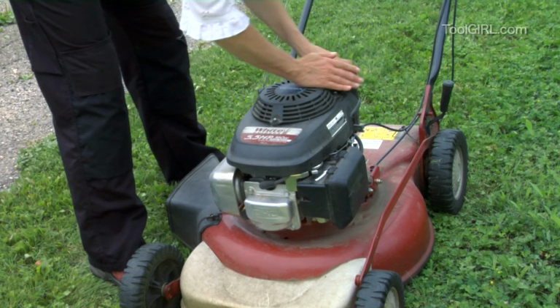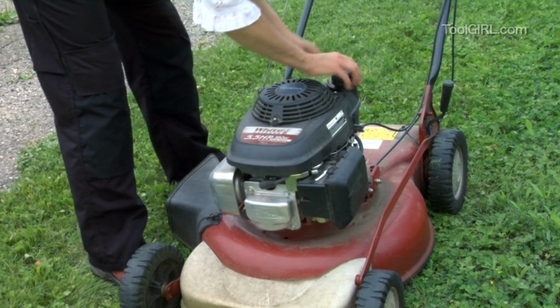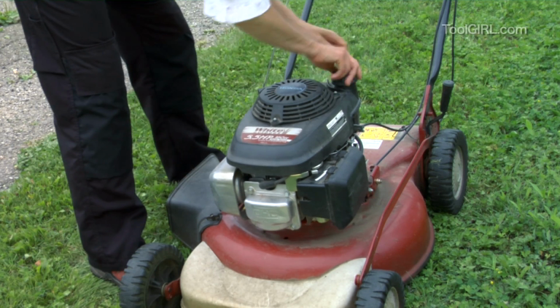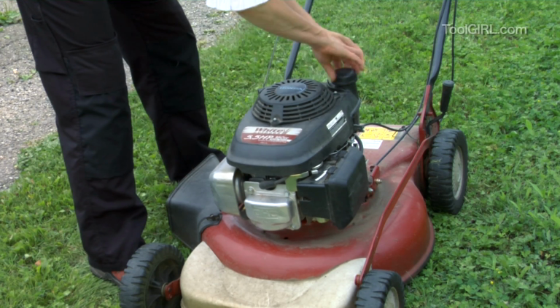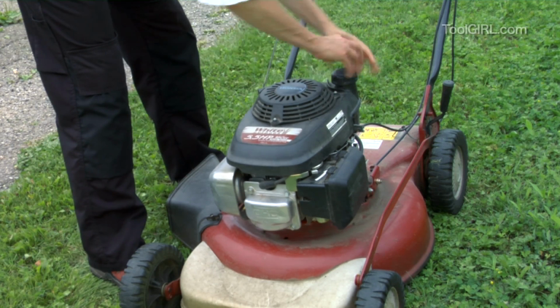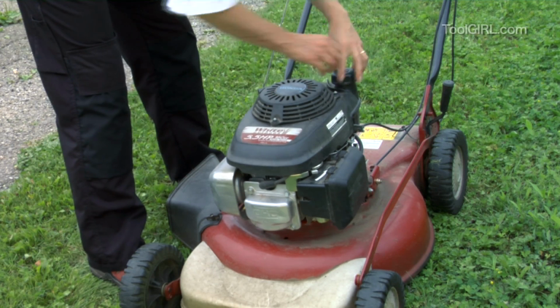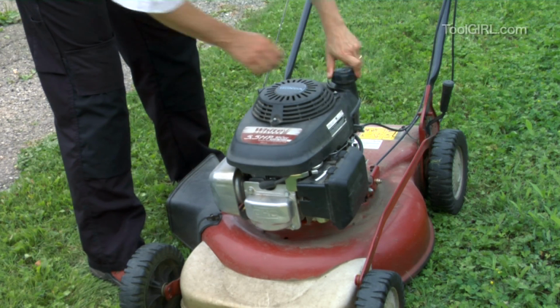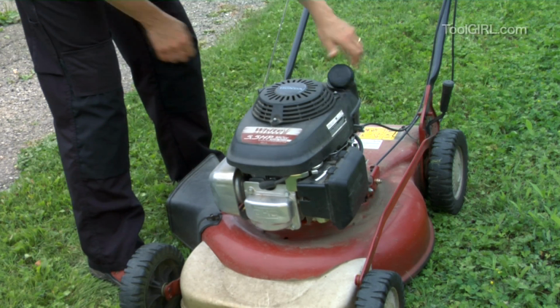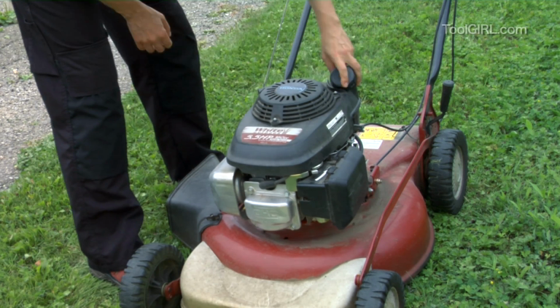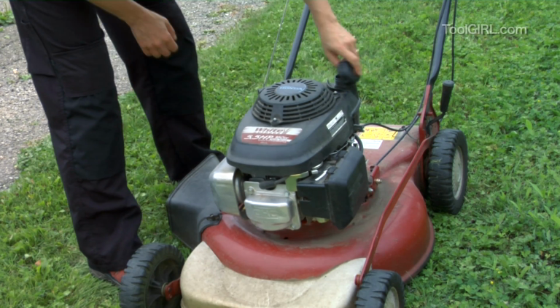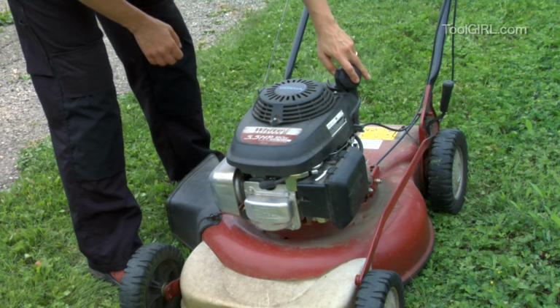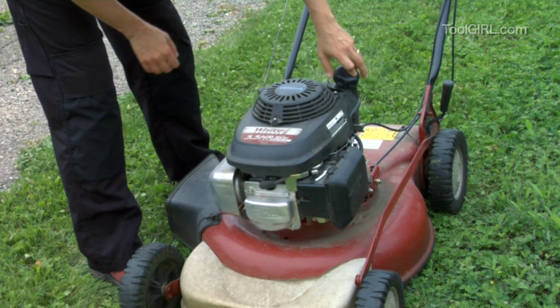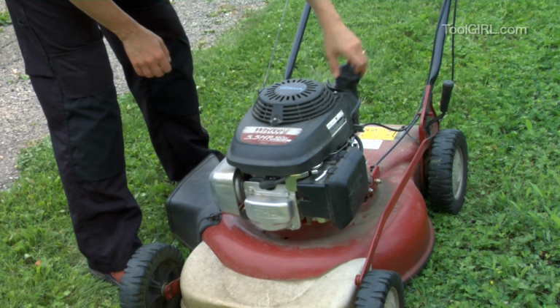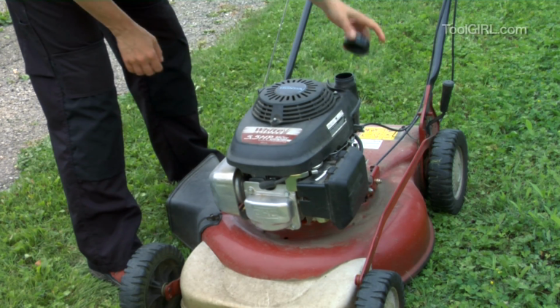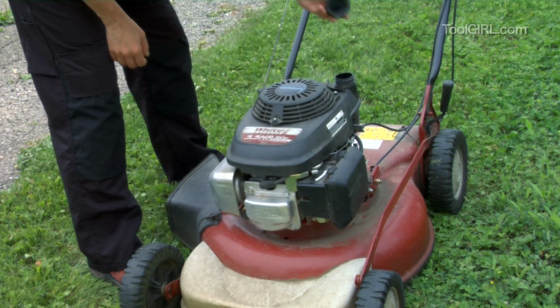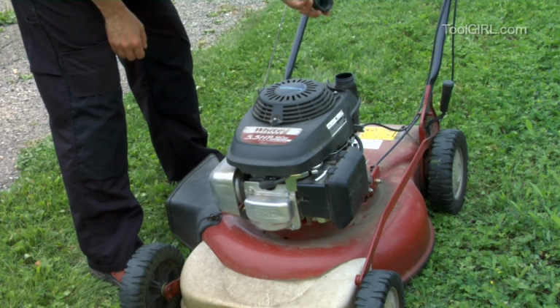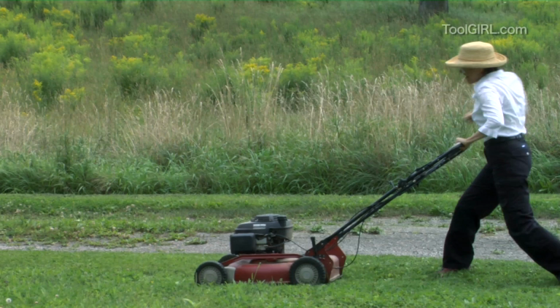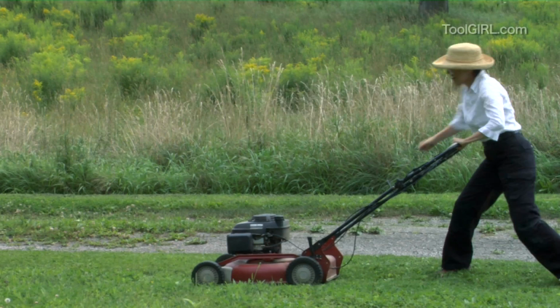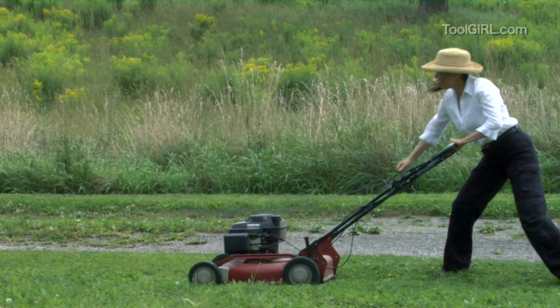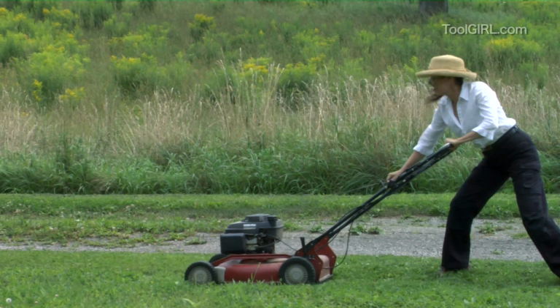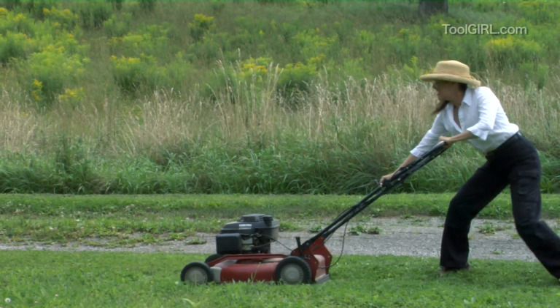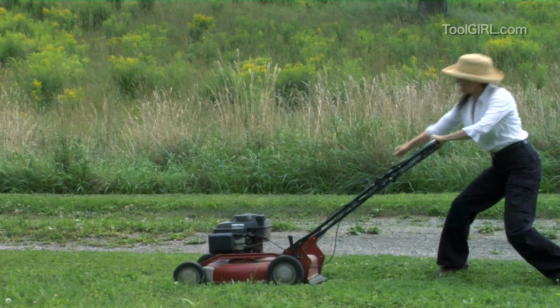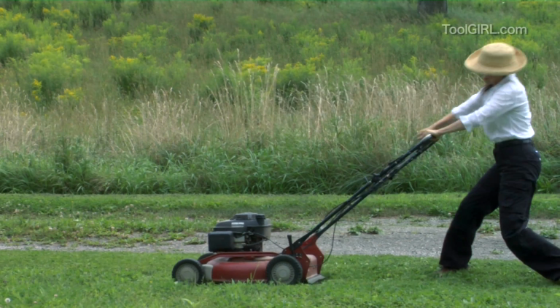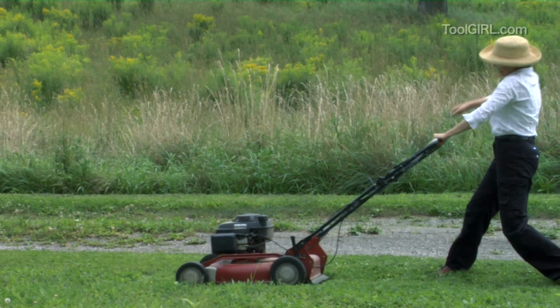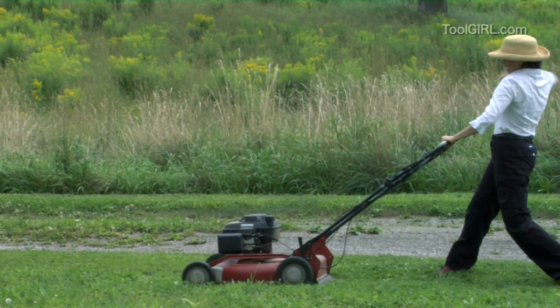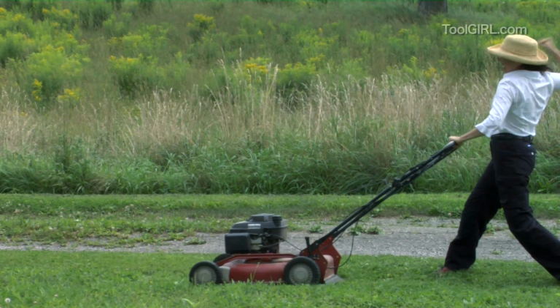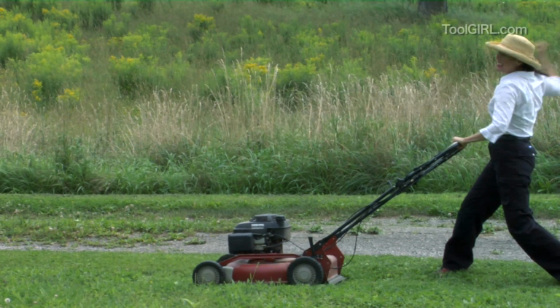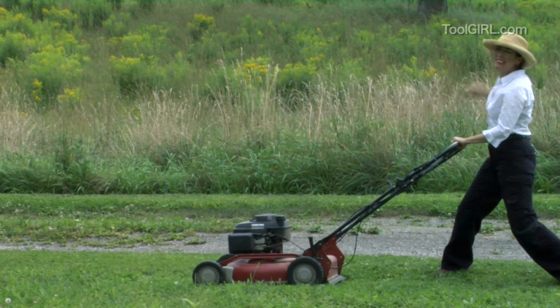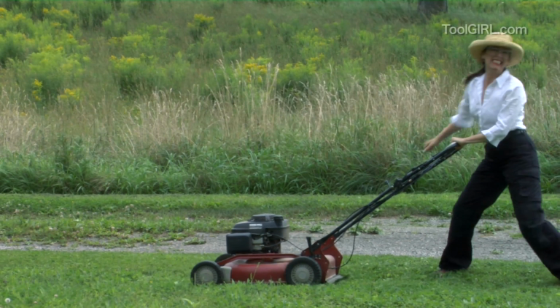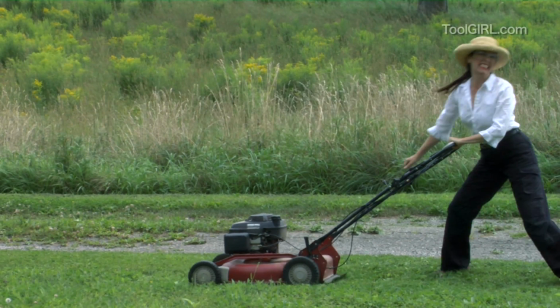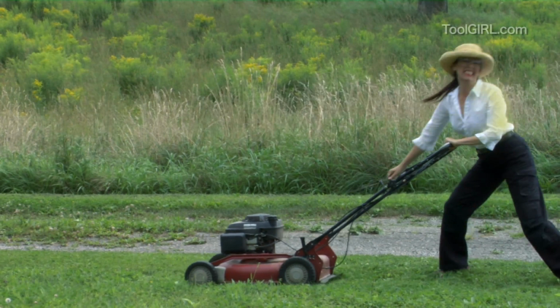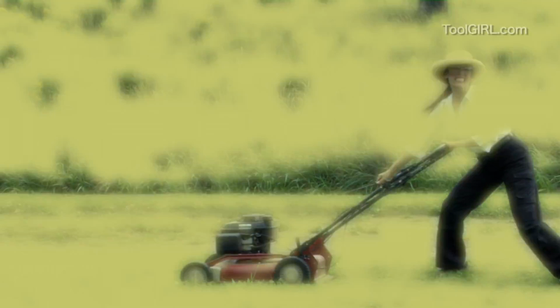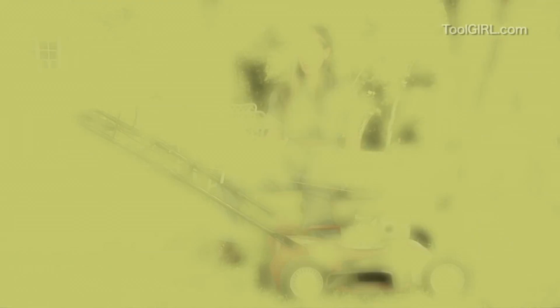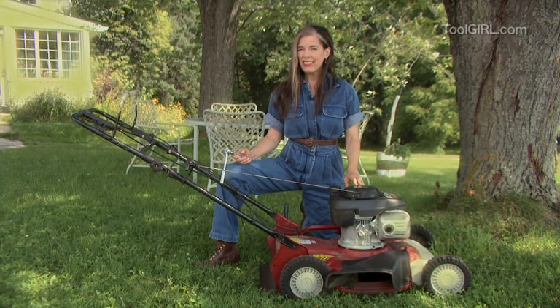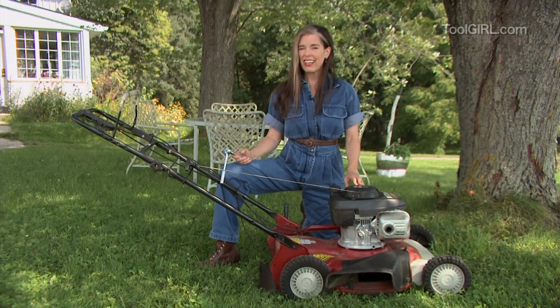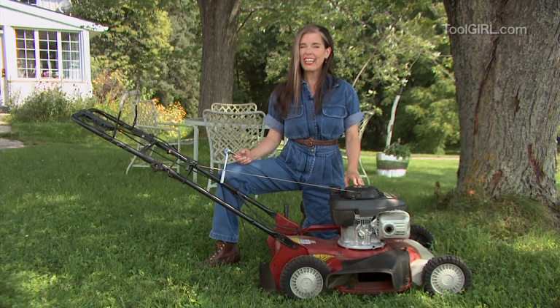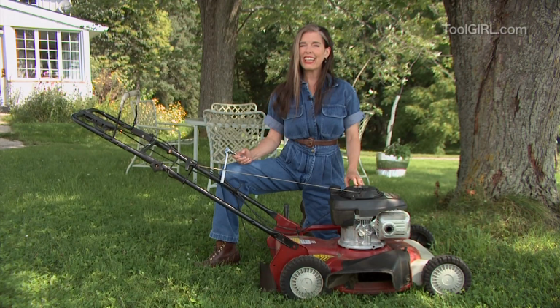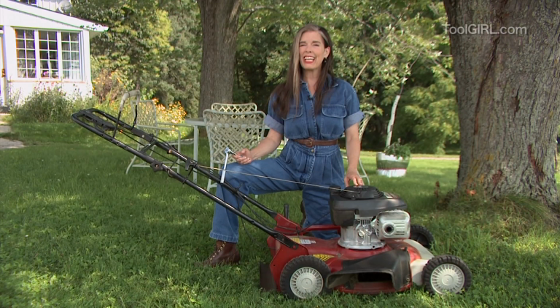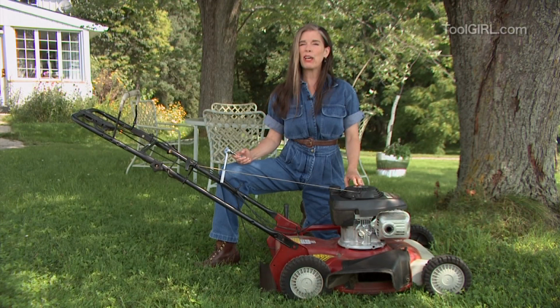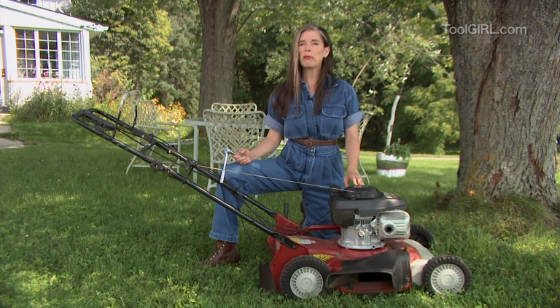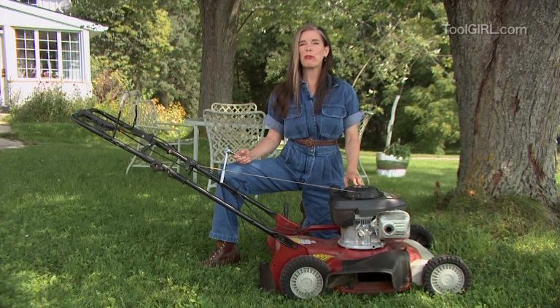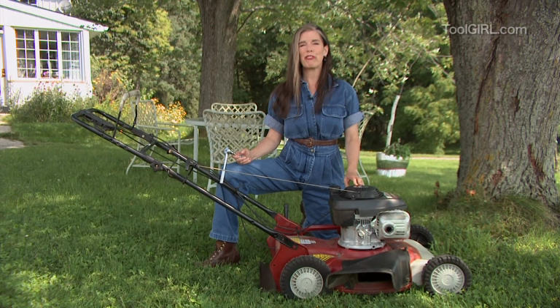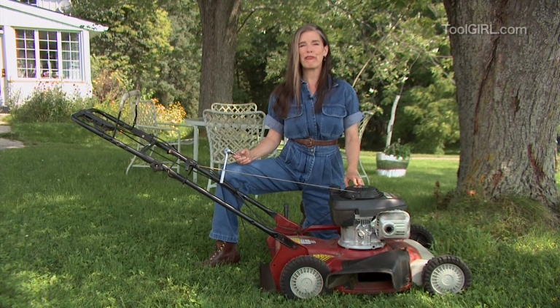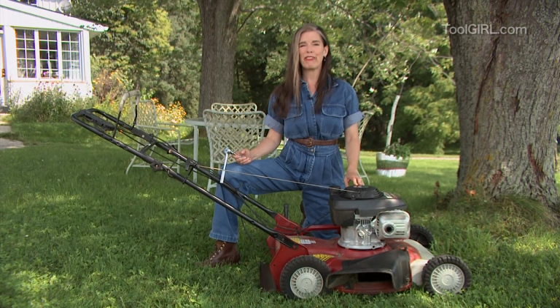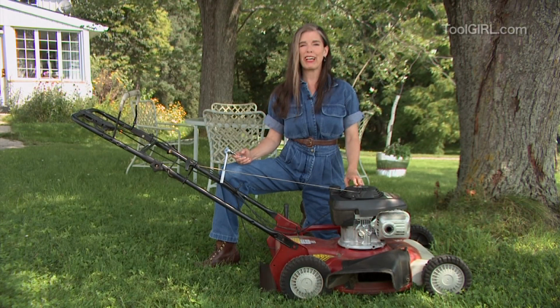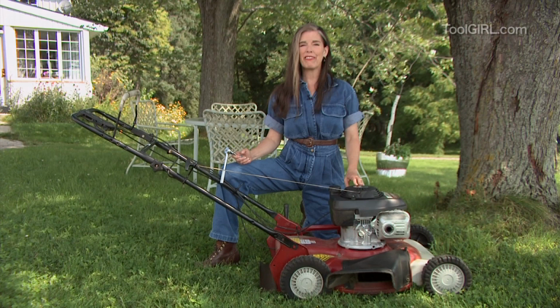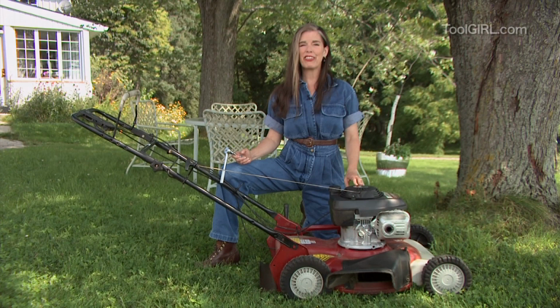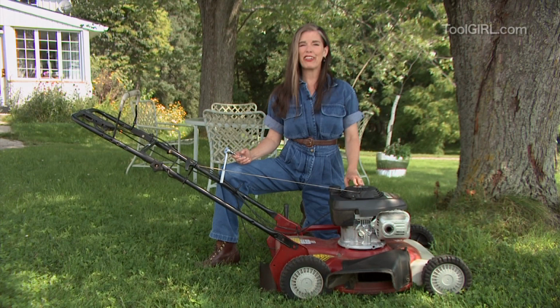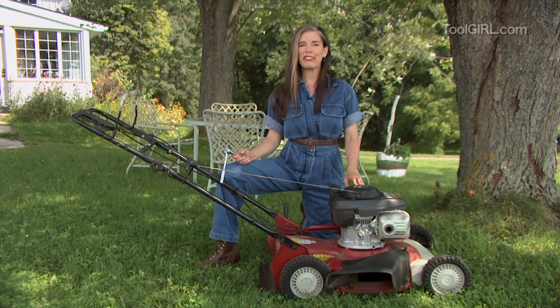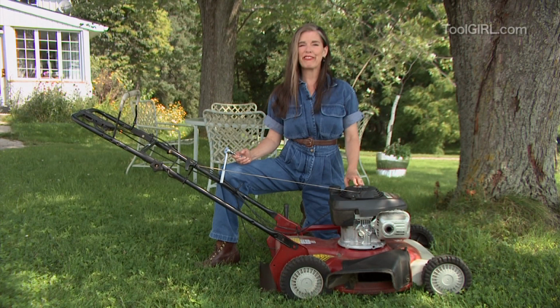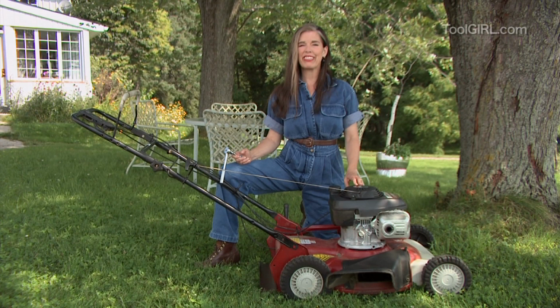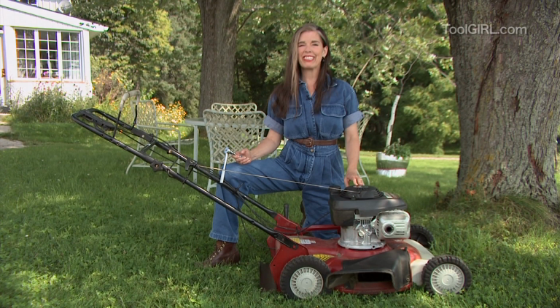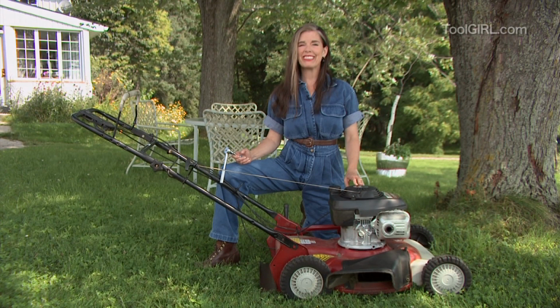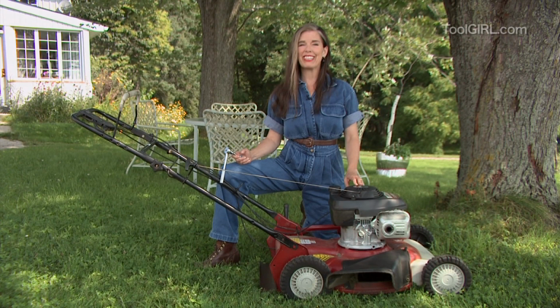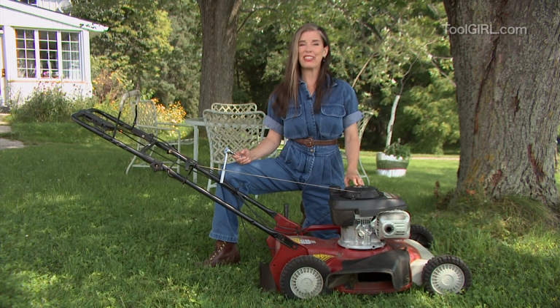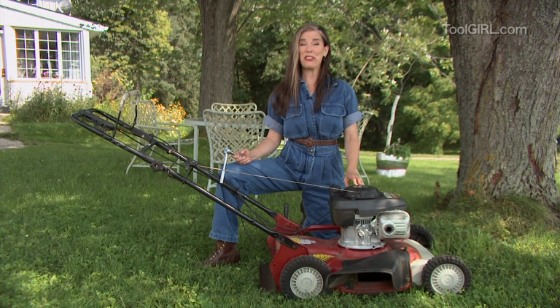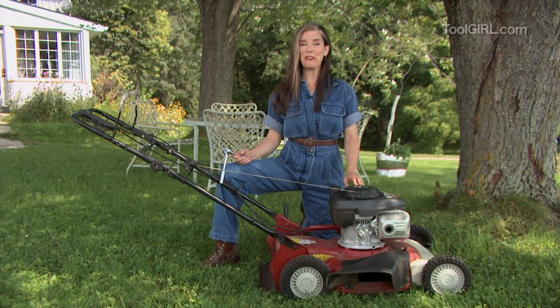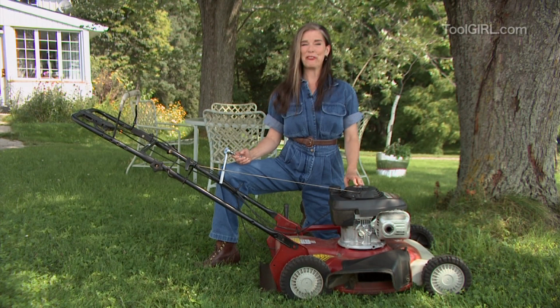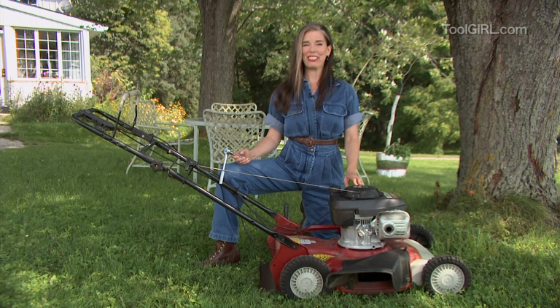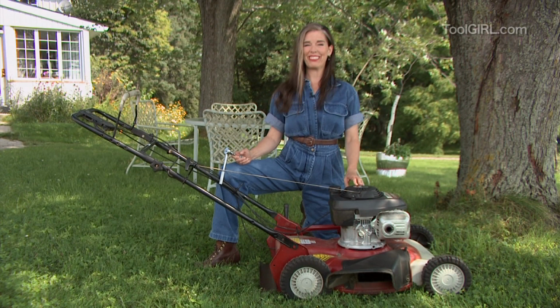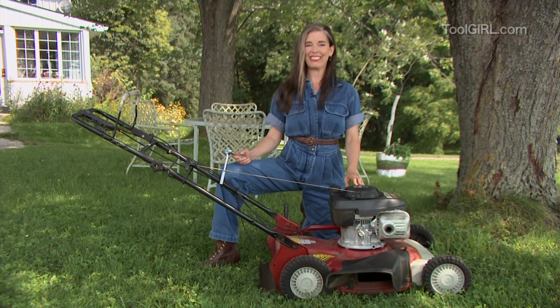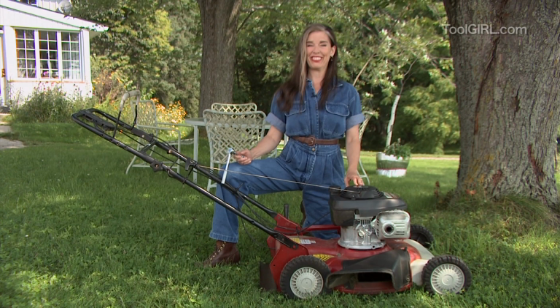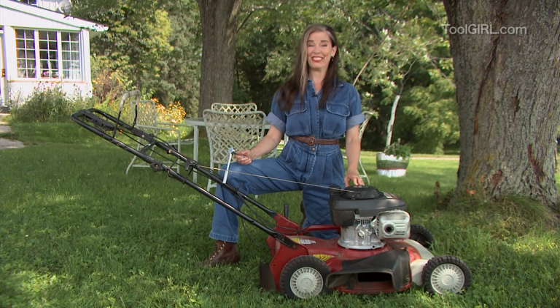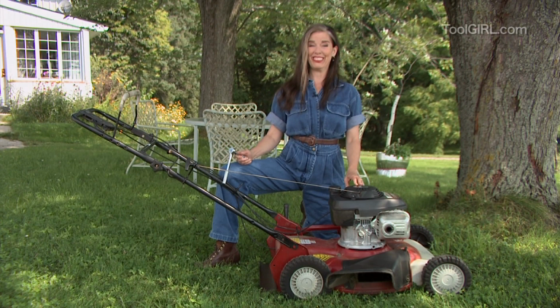Every once in a while your lawn mower dies and it's not out of gas. I can help you with a five dollar fix and a new wonder tool.